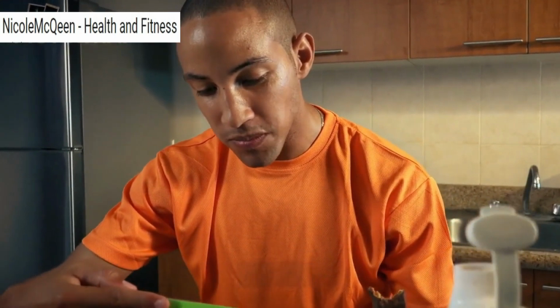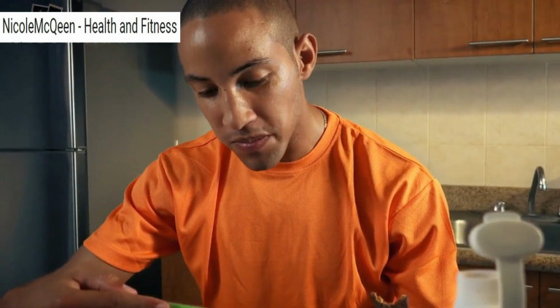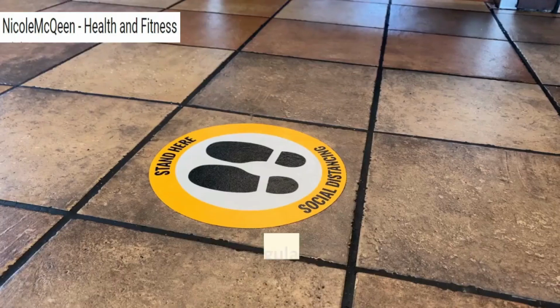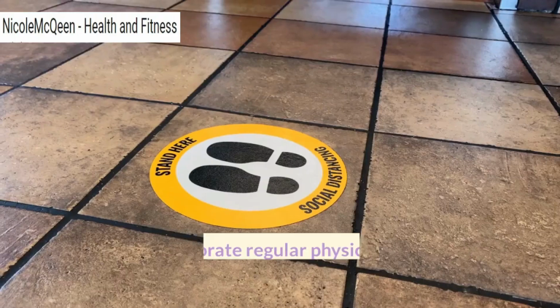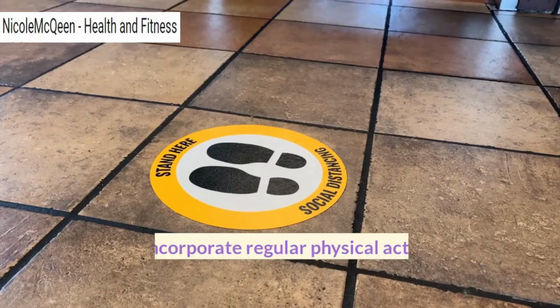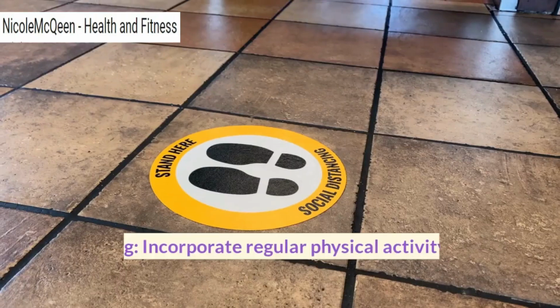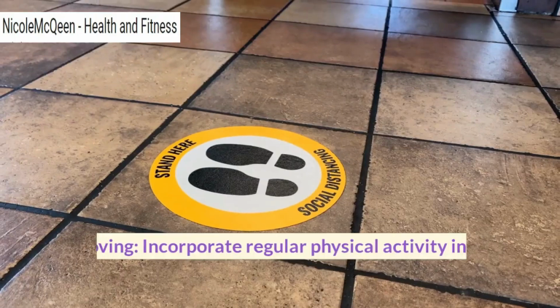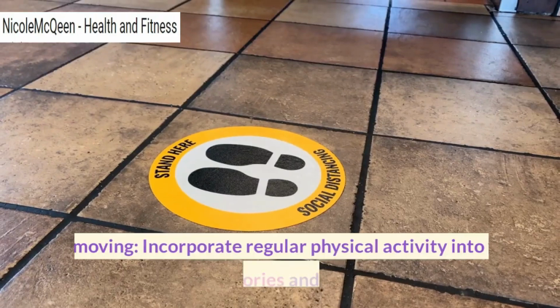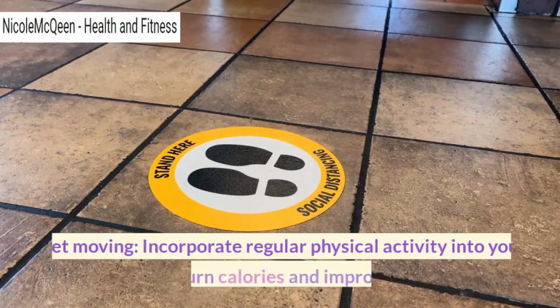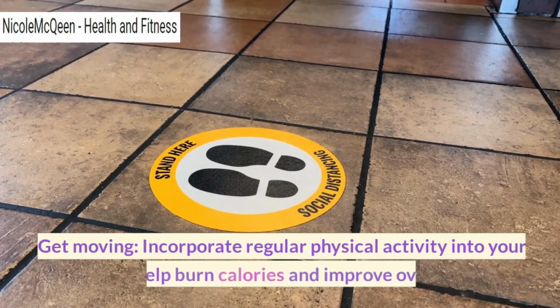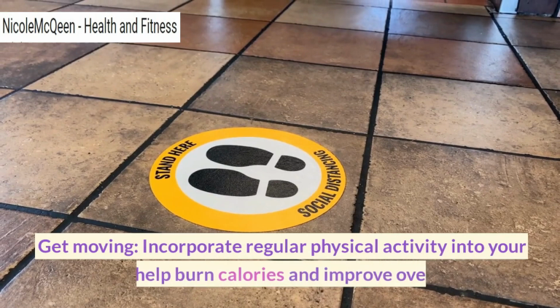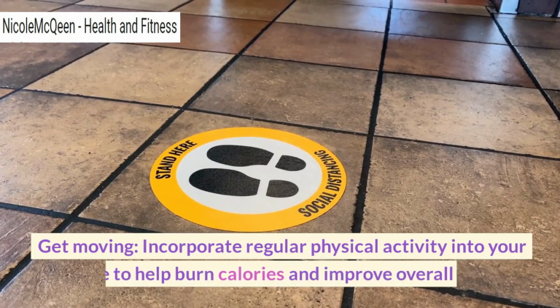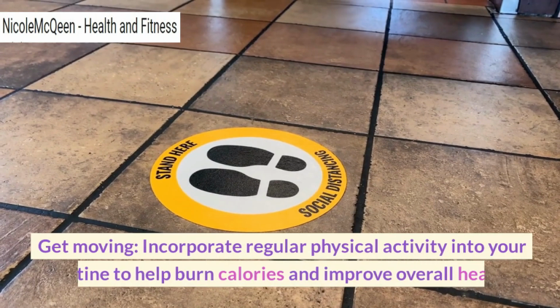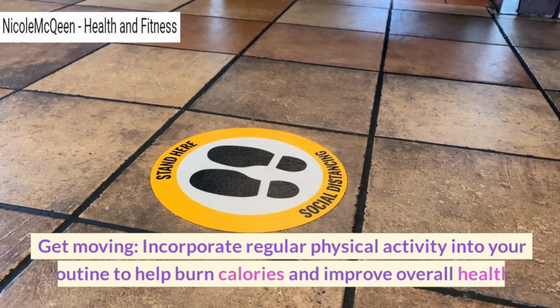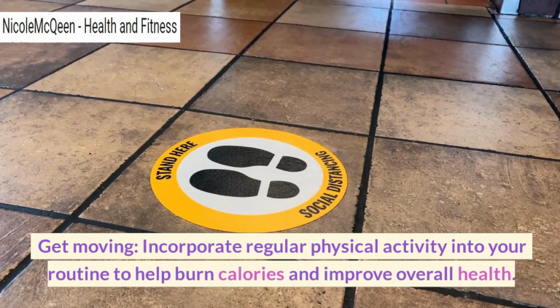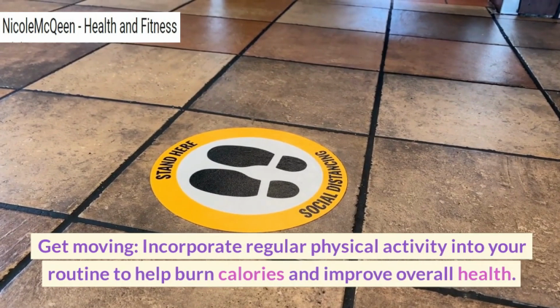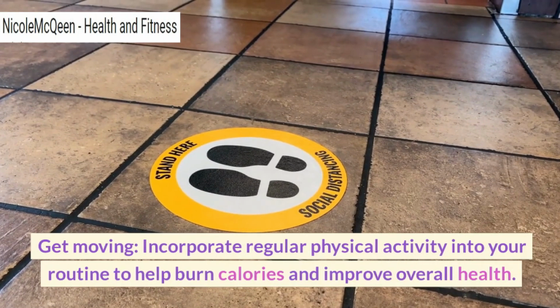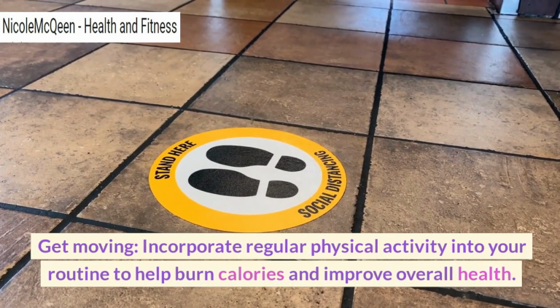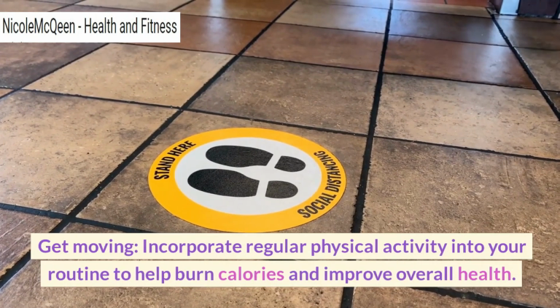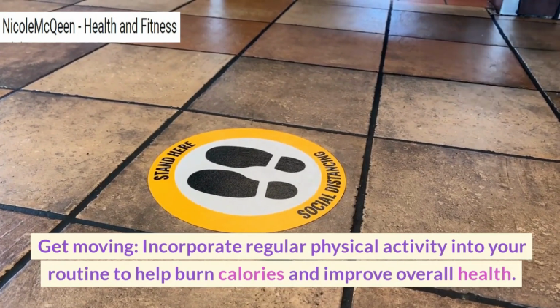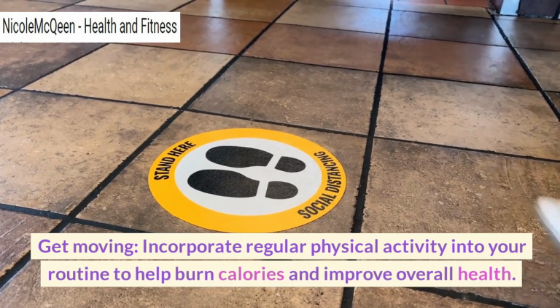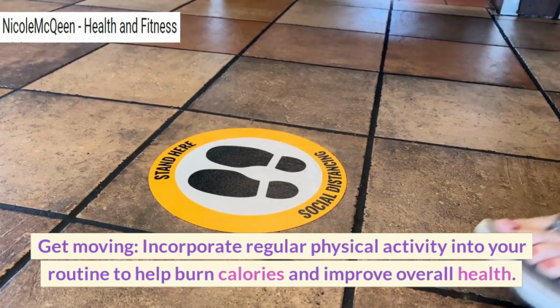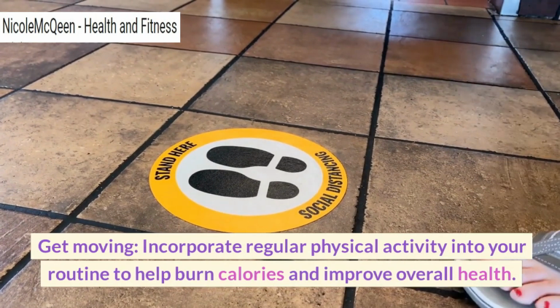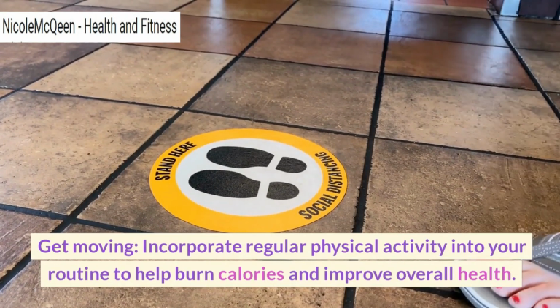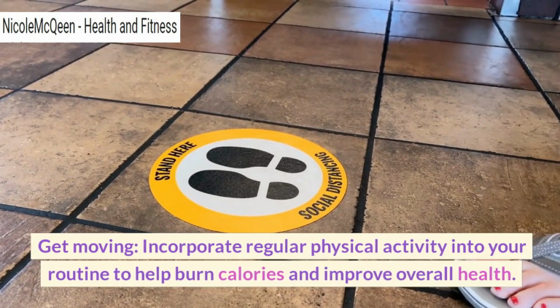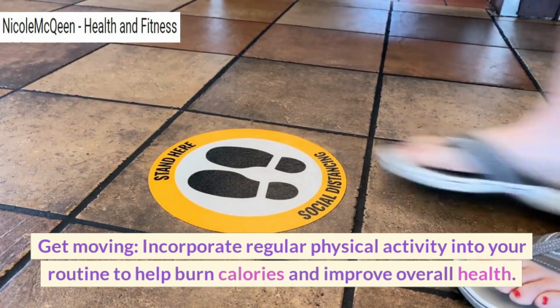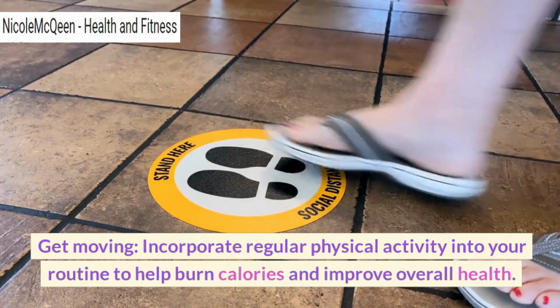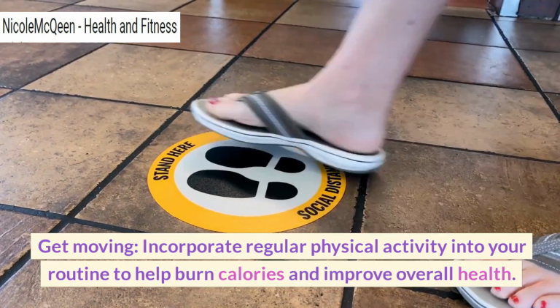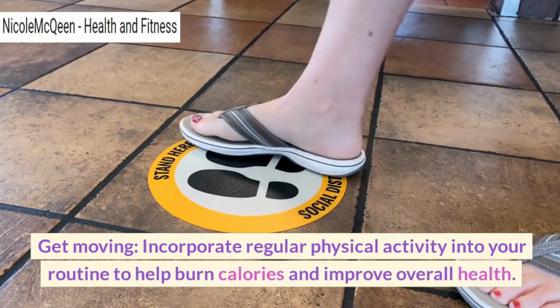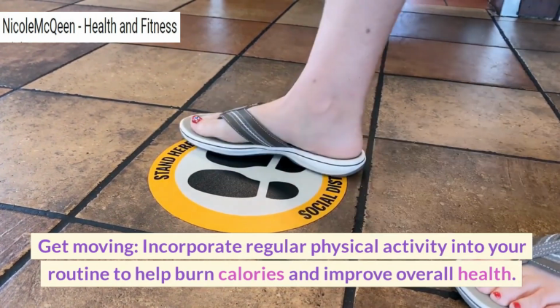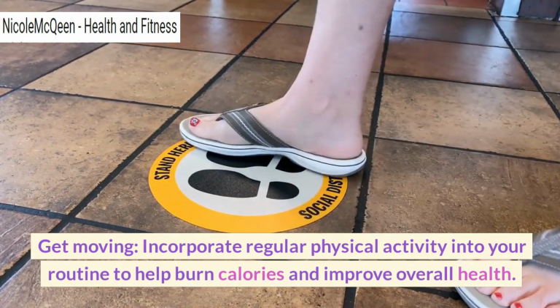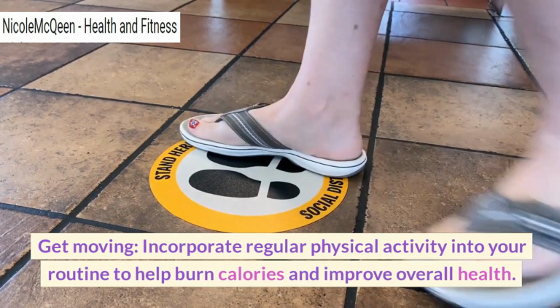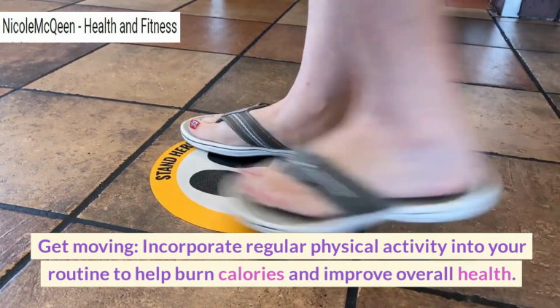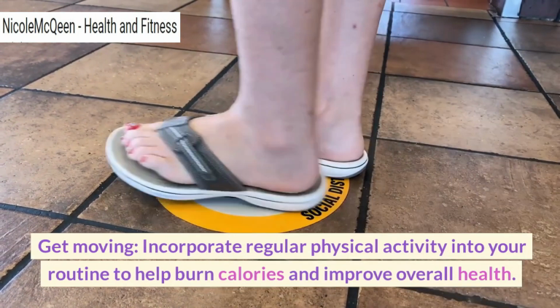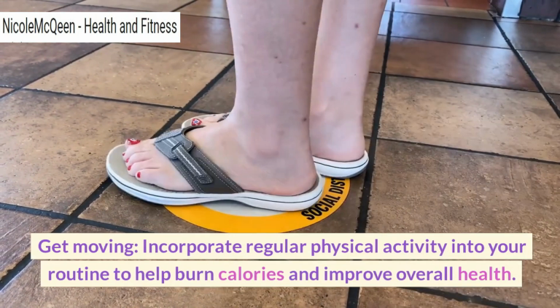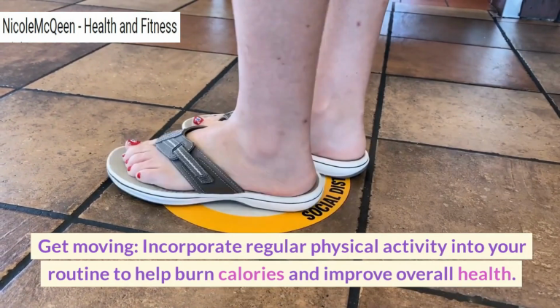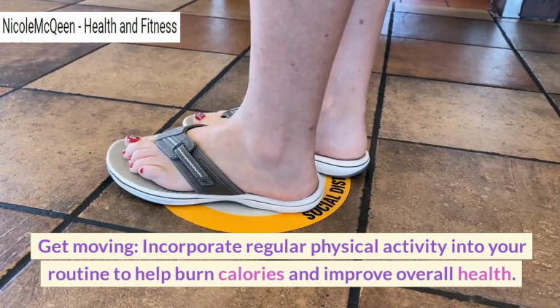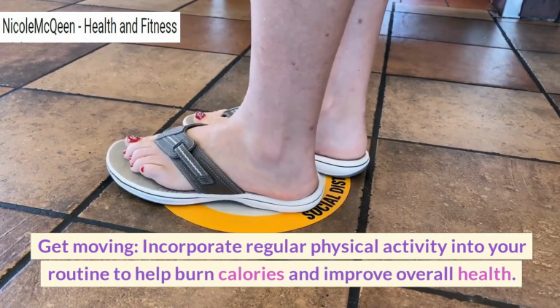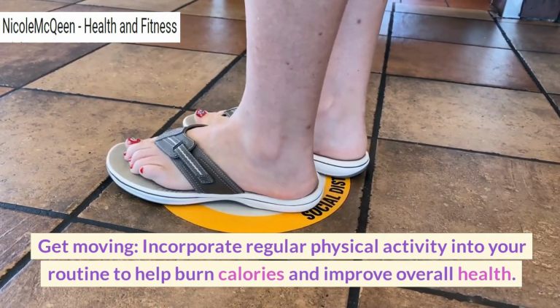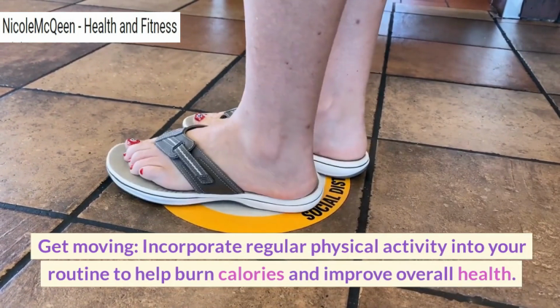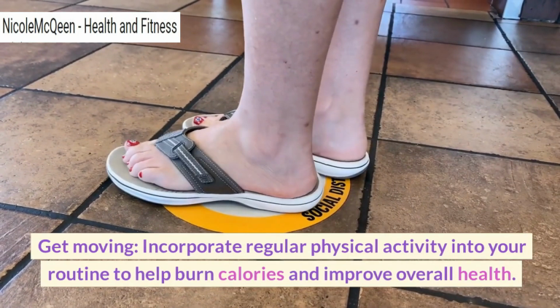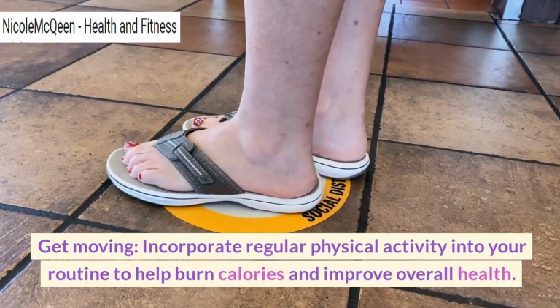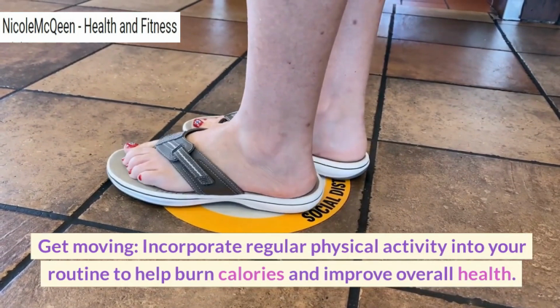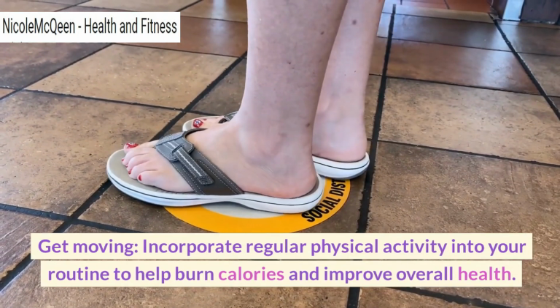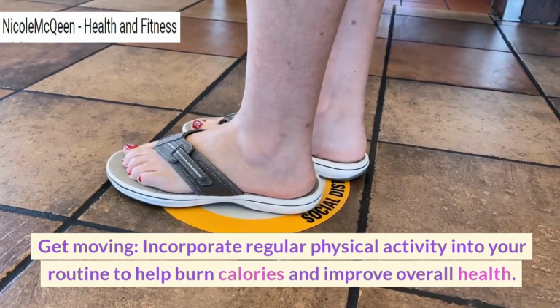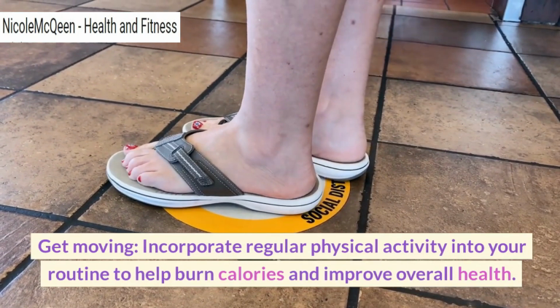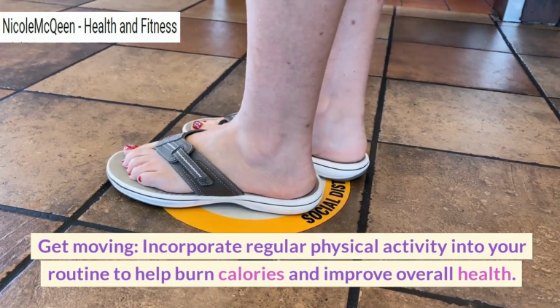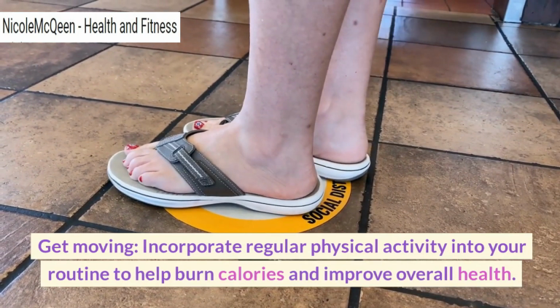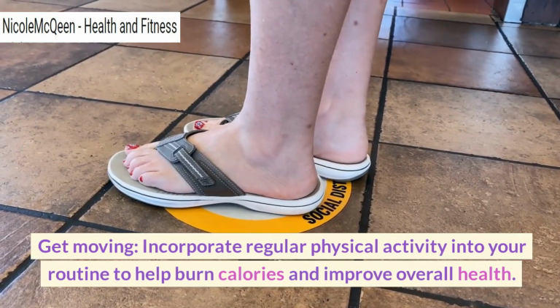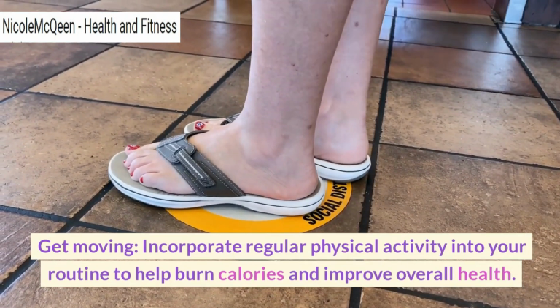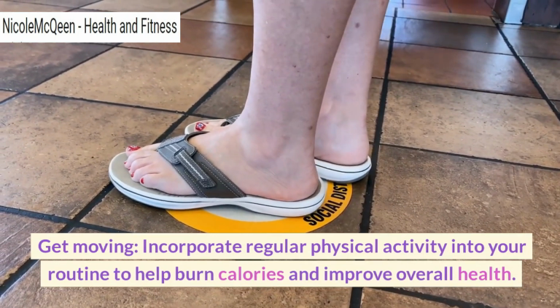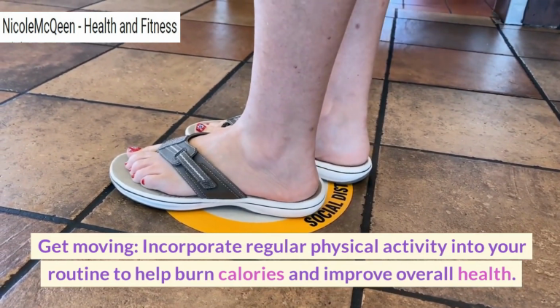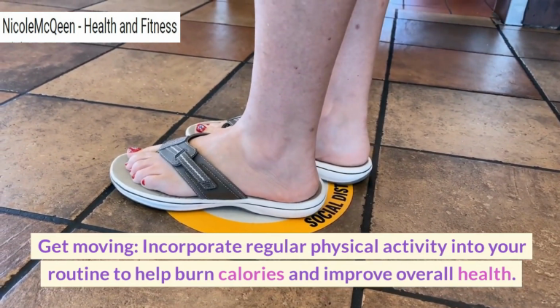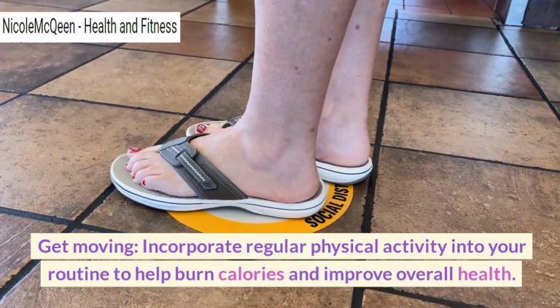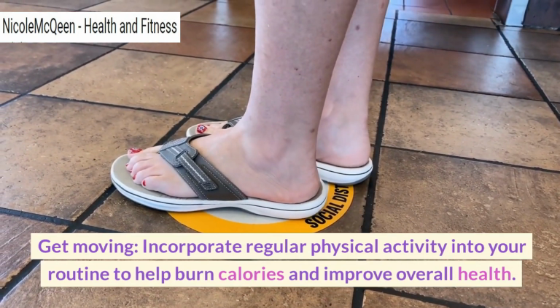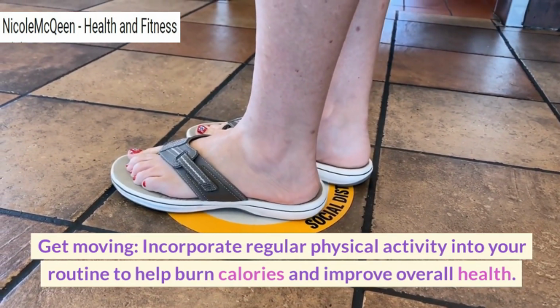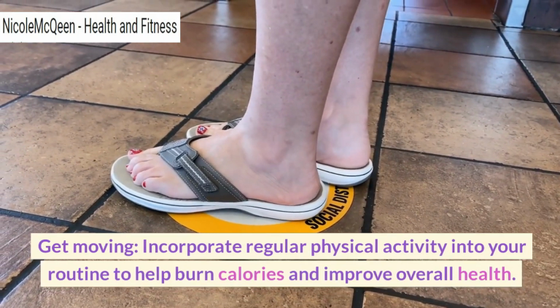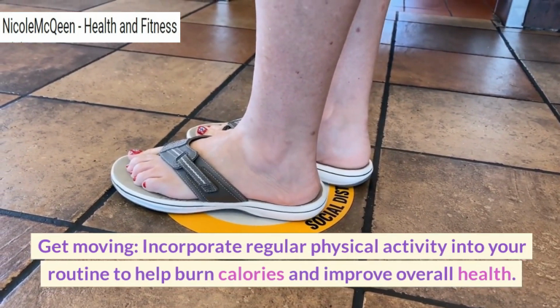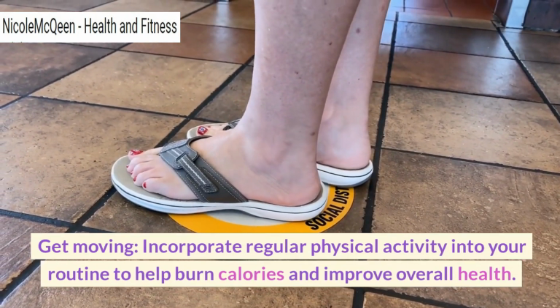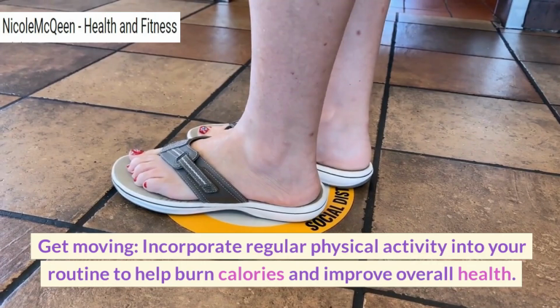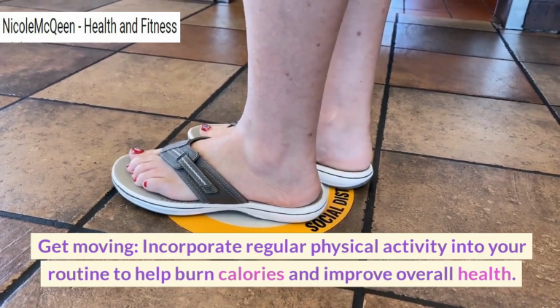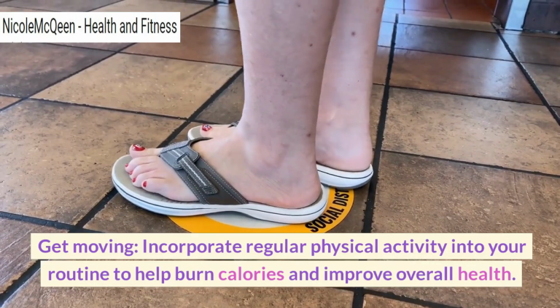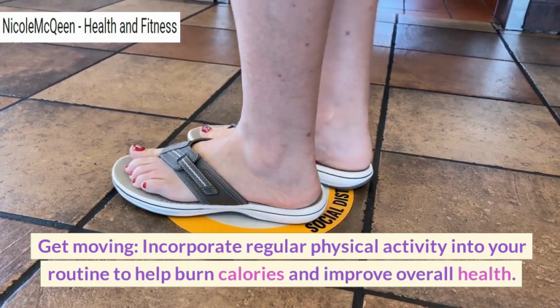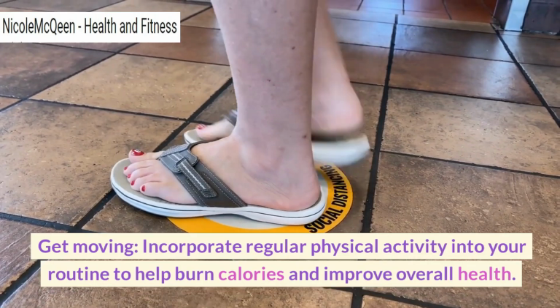Get moving. Incorporate regular physical activity into your routine to help burn calories and improve overall health.